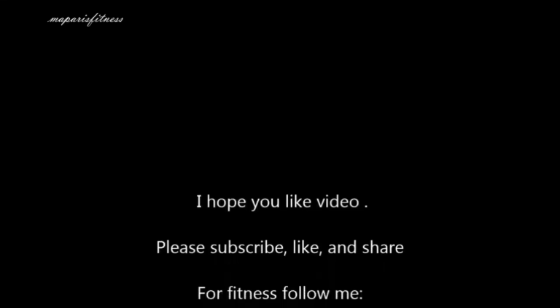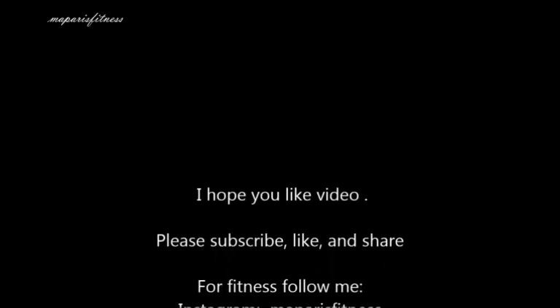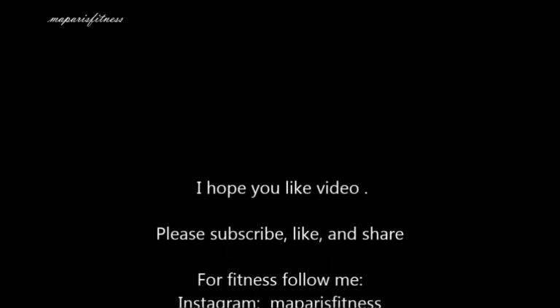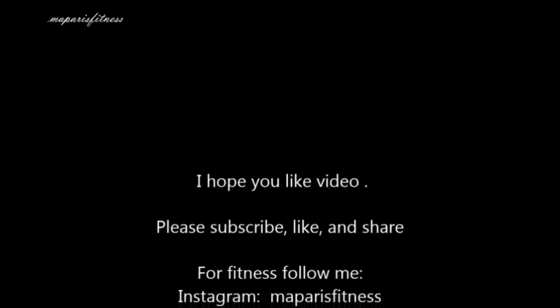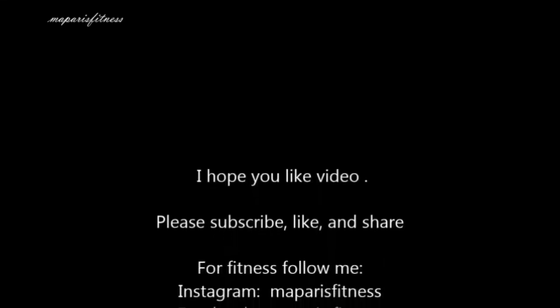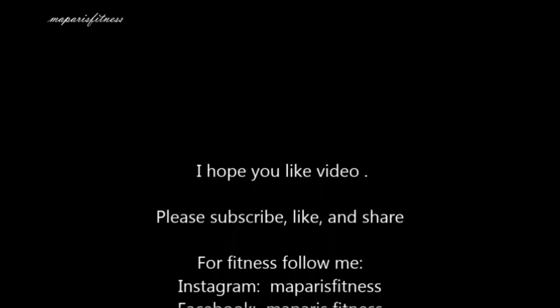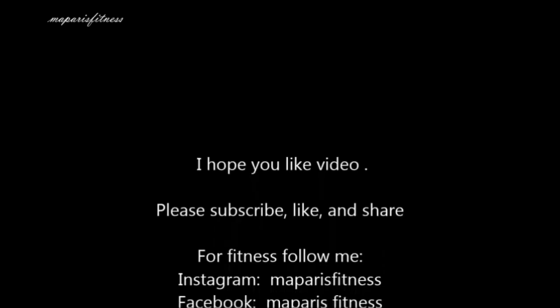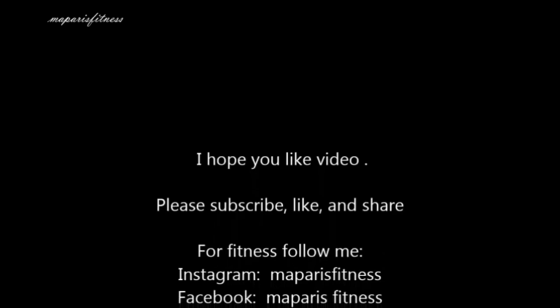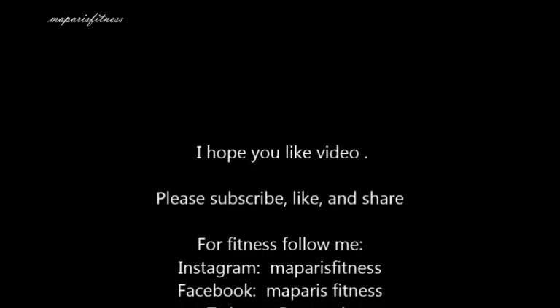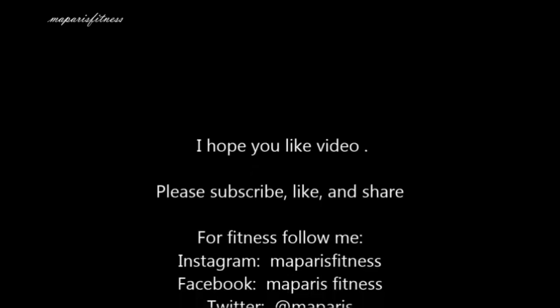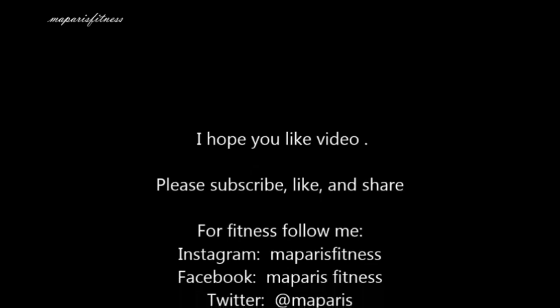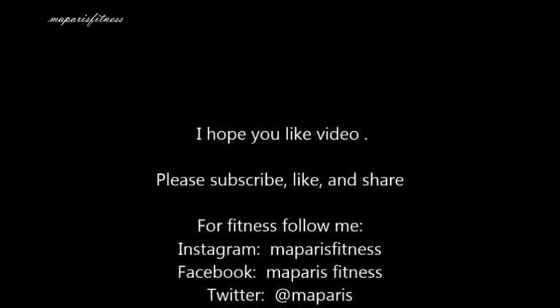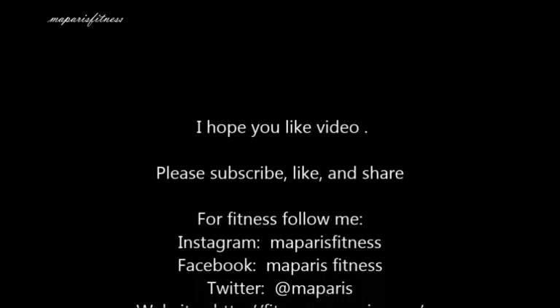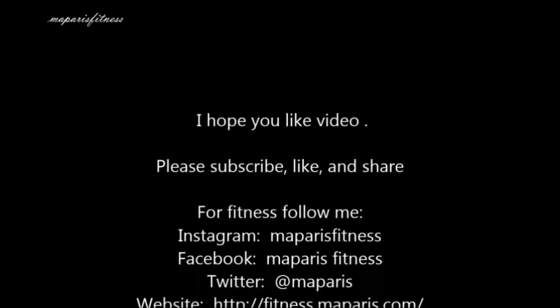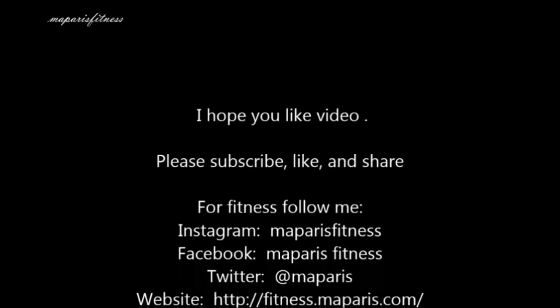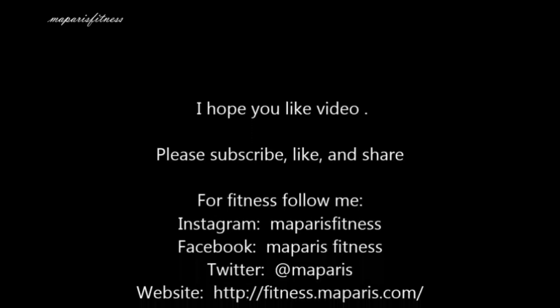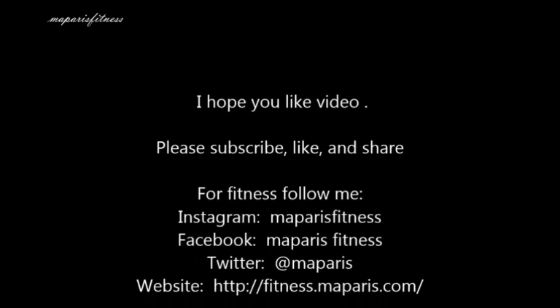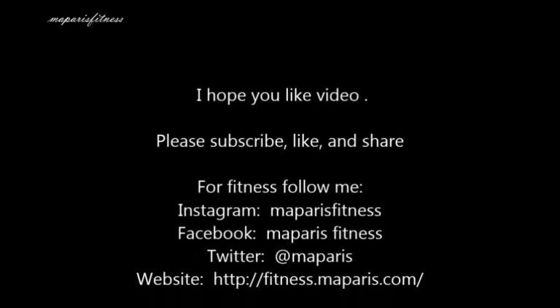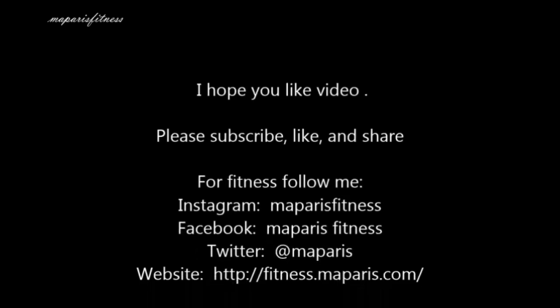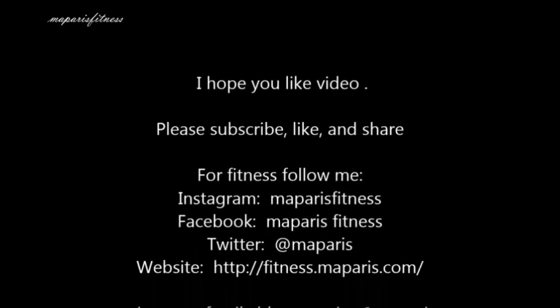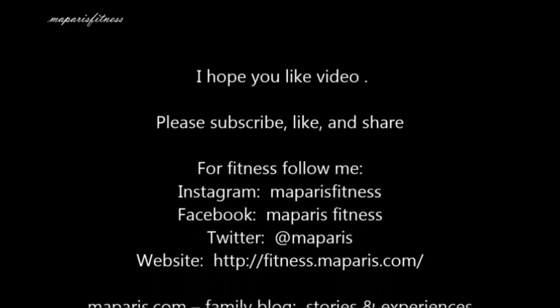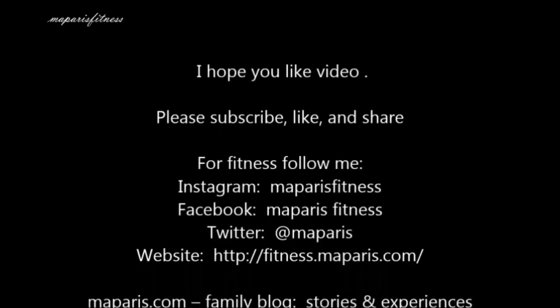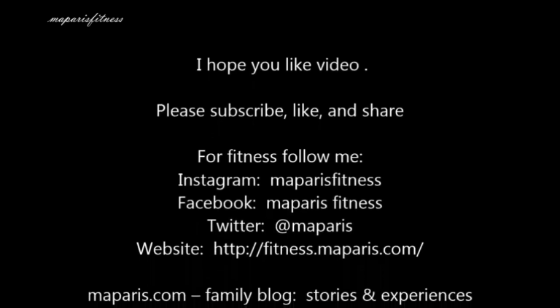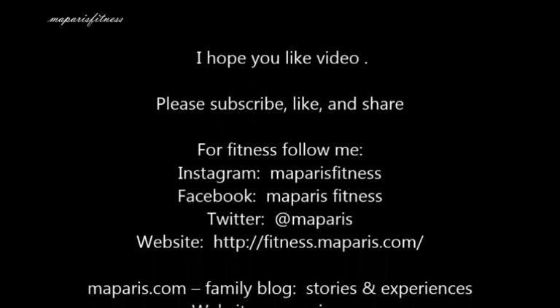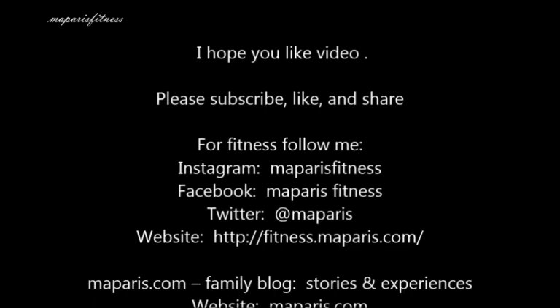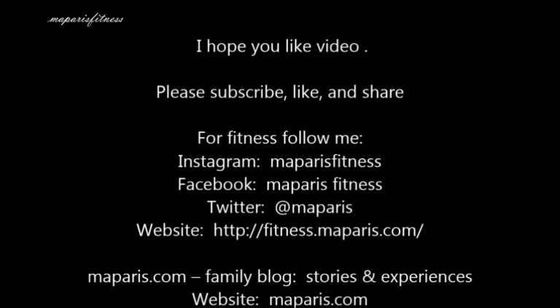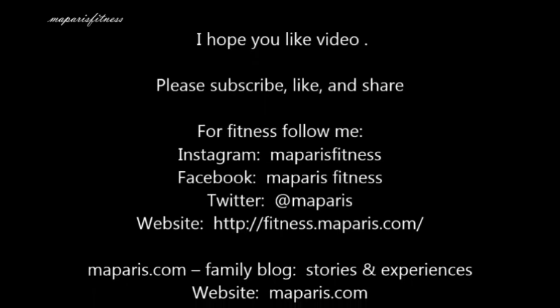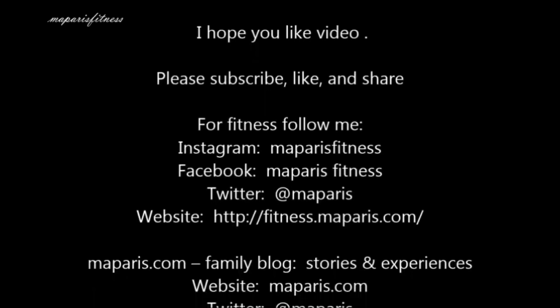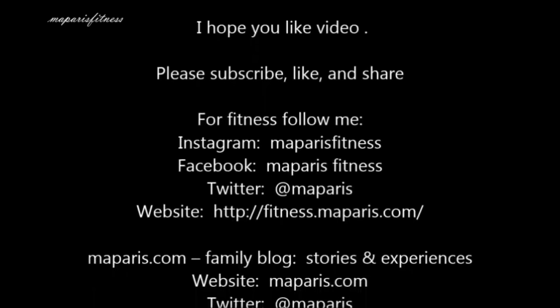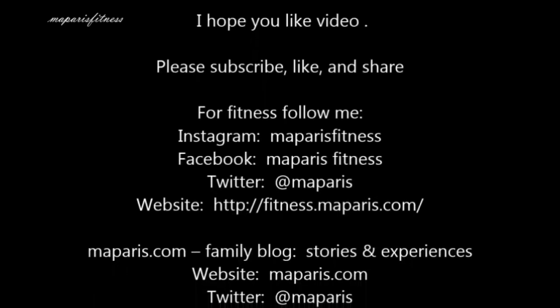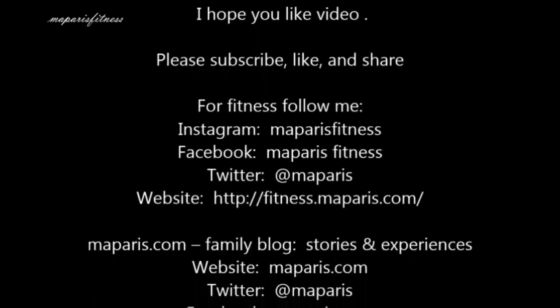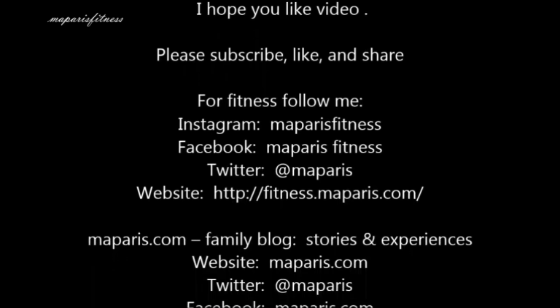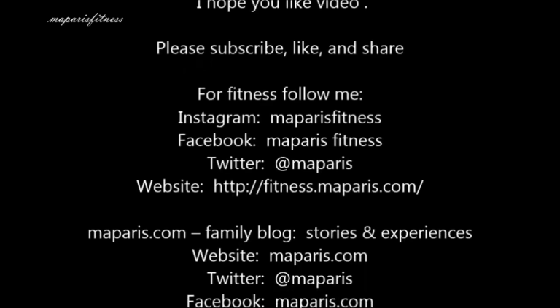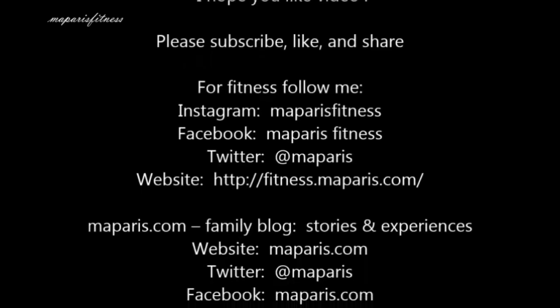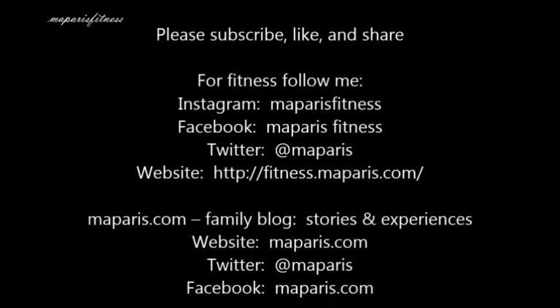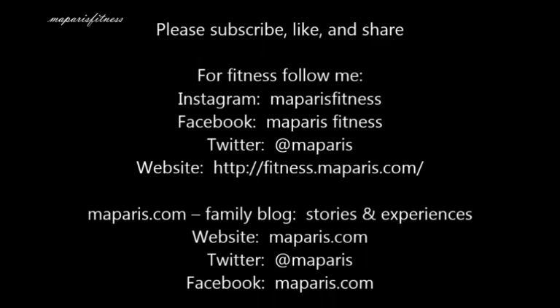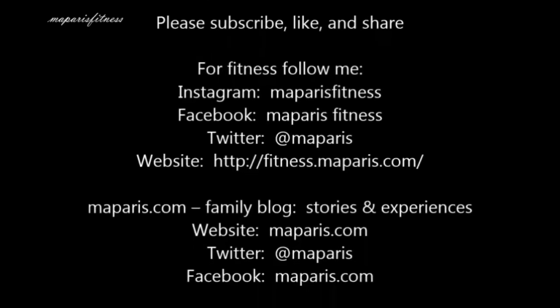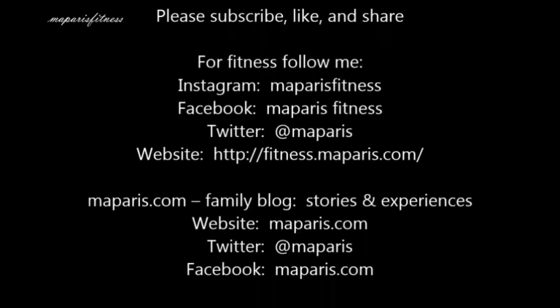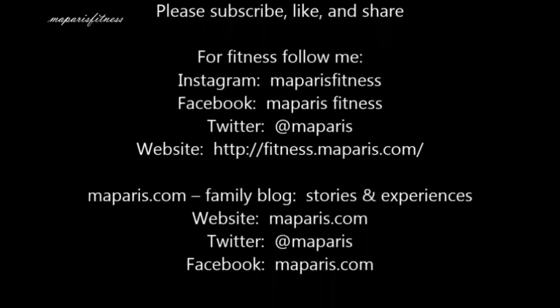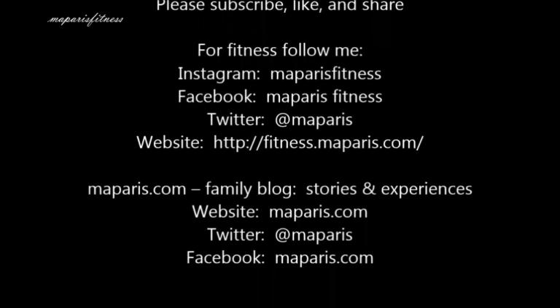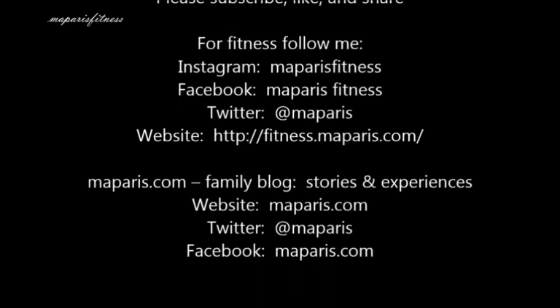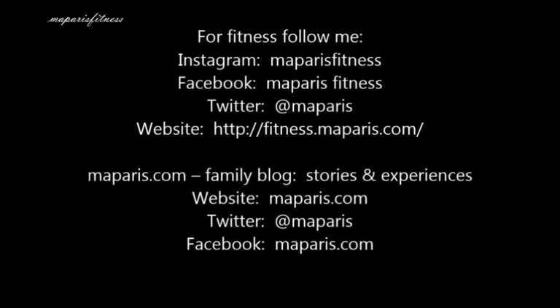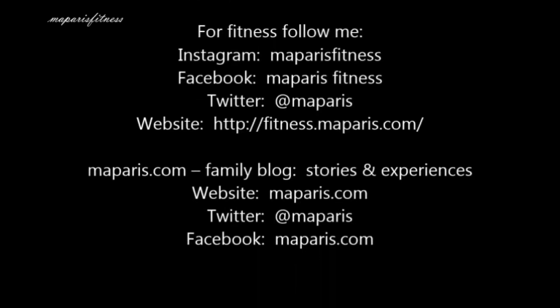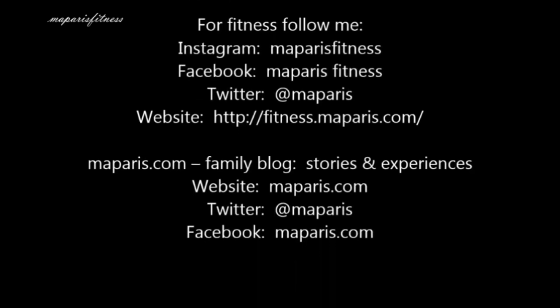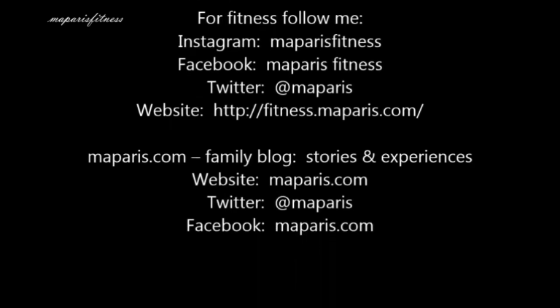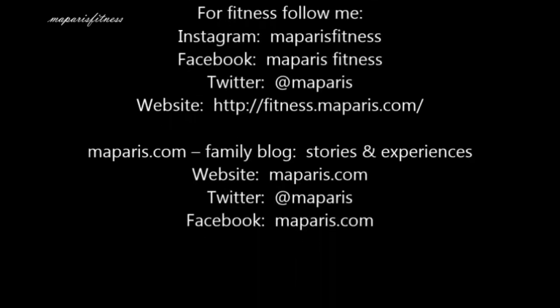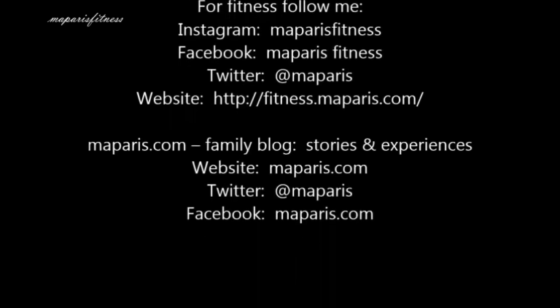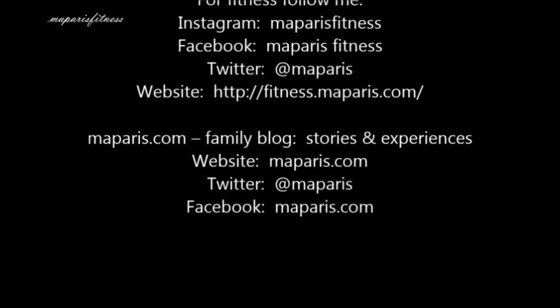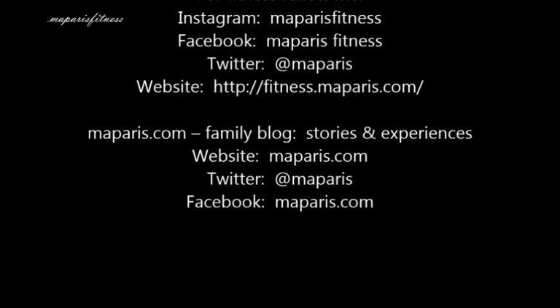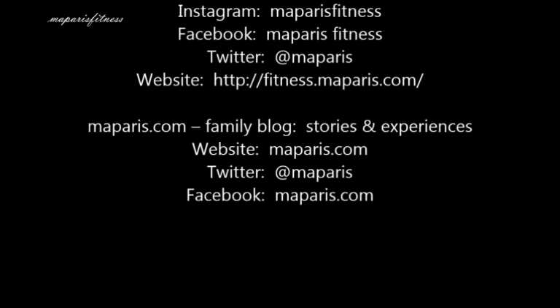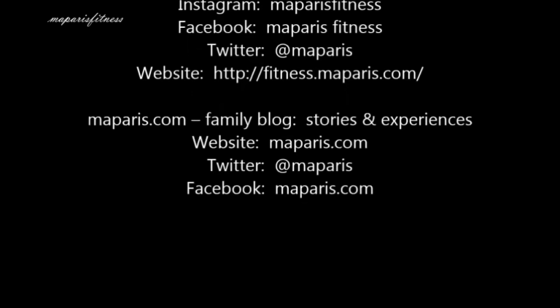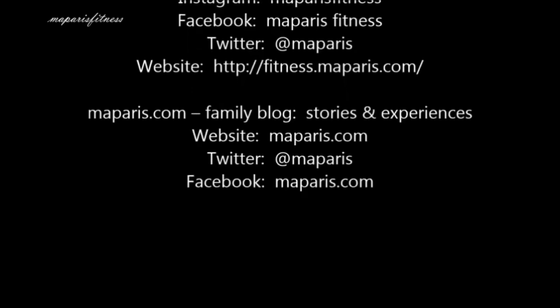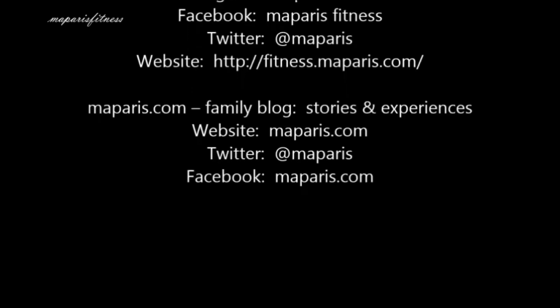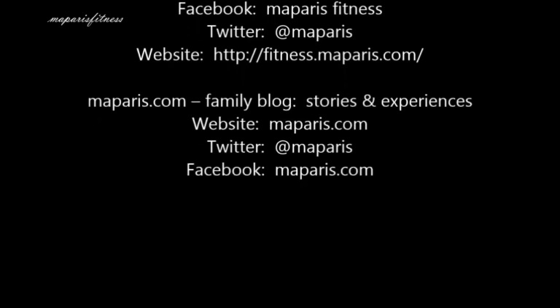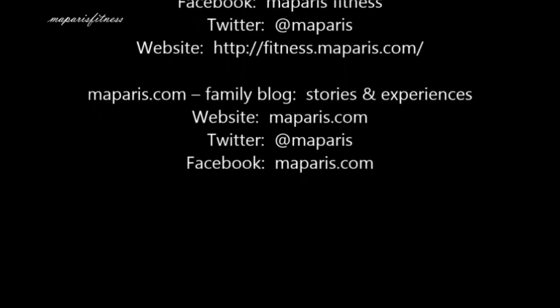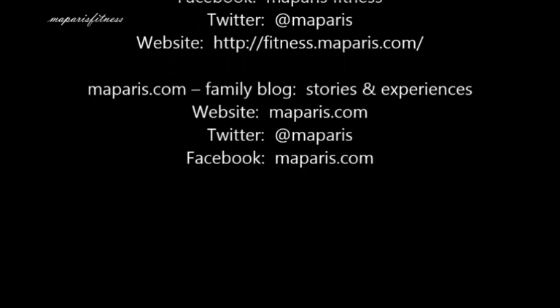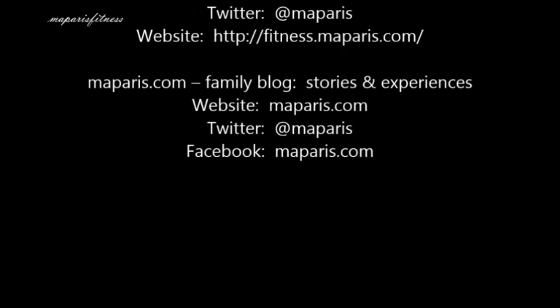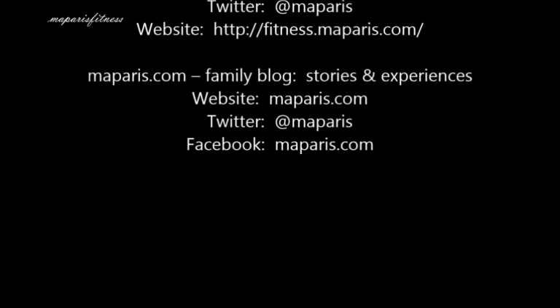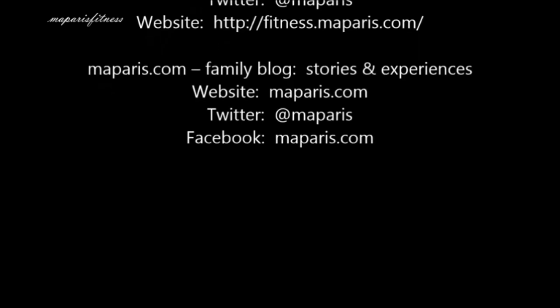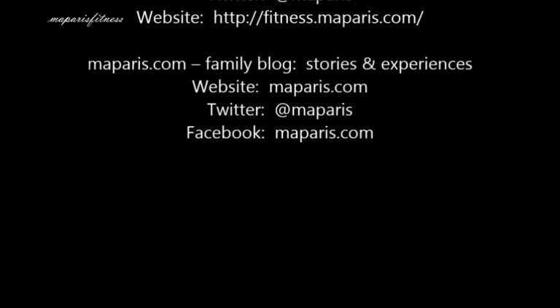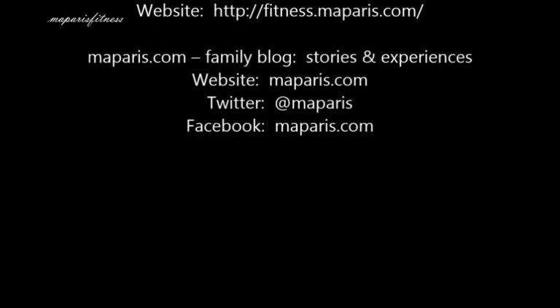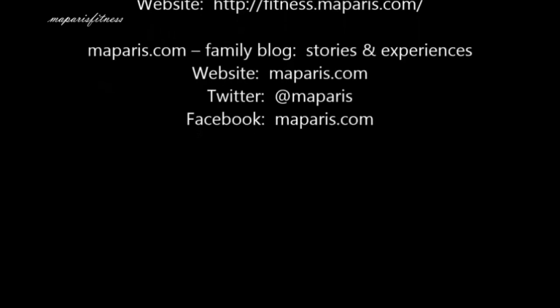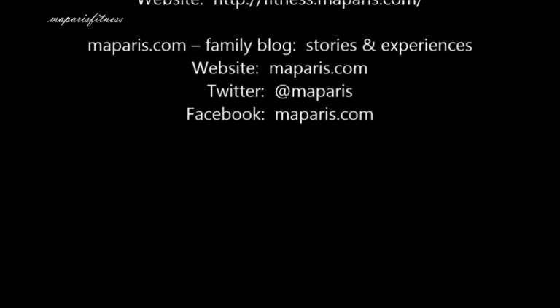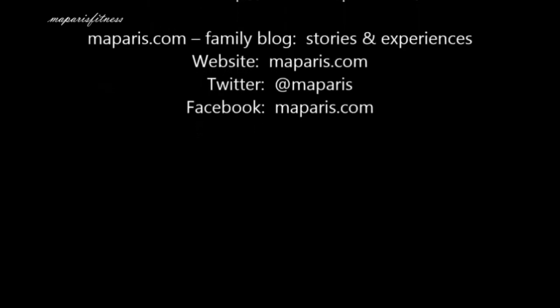I hope you liked that video. Subscribe, share, and give a thumbs up if you like it. Thanks.